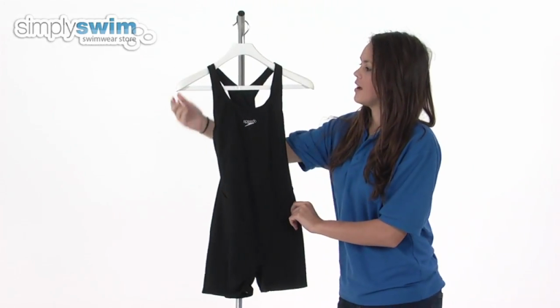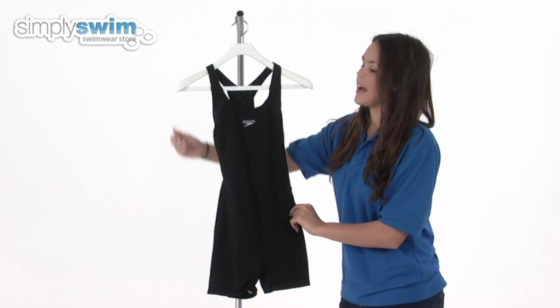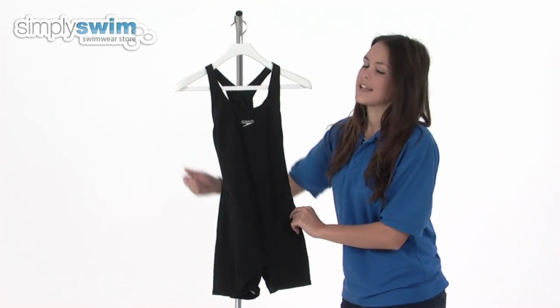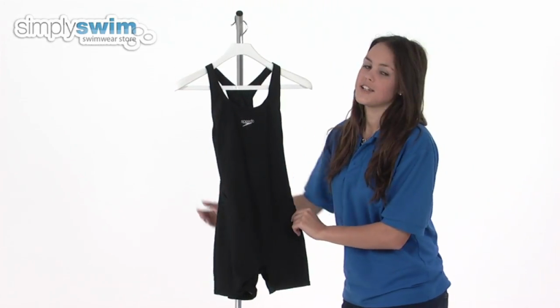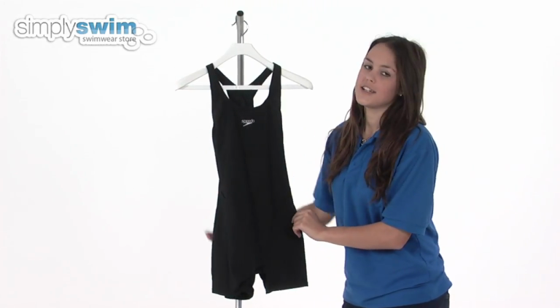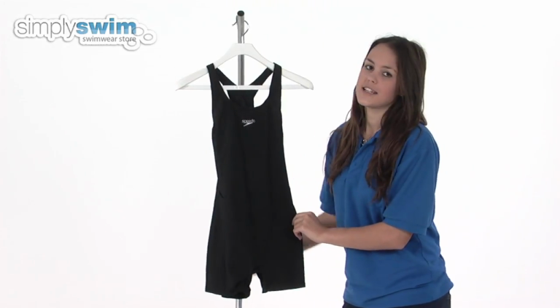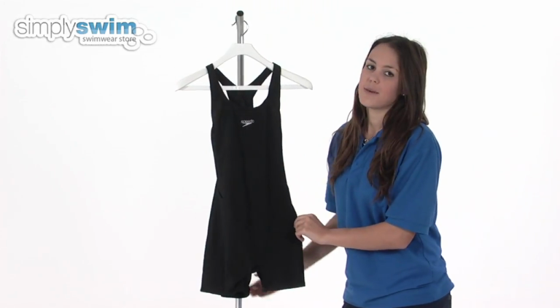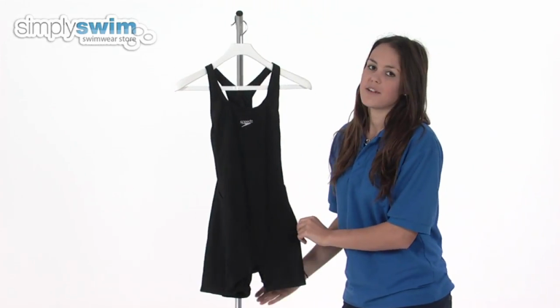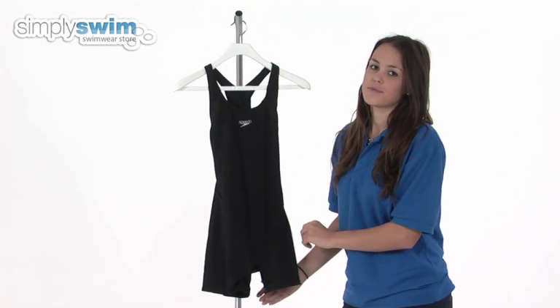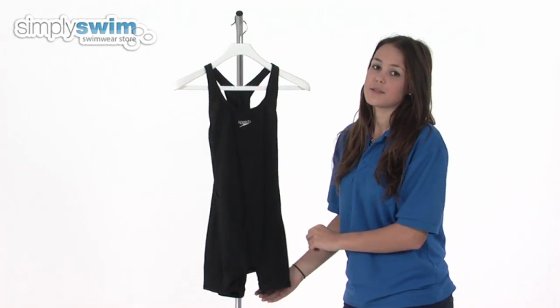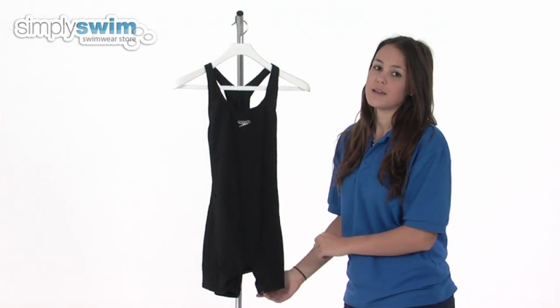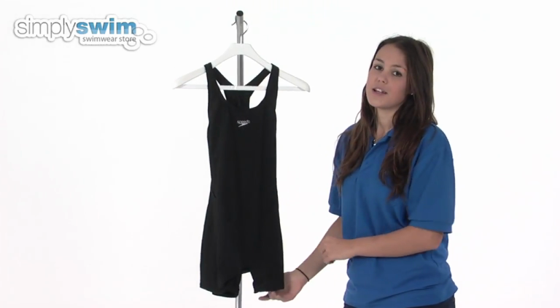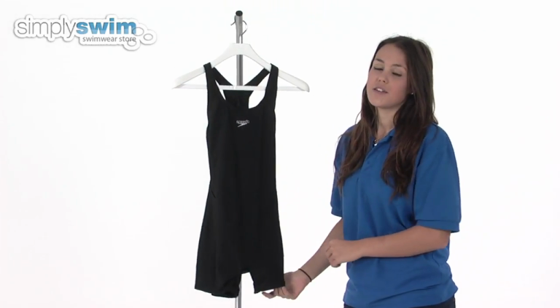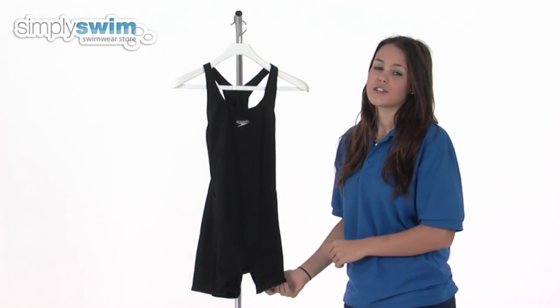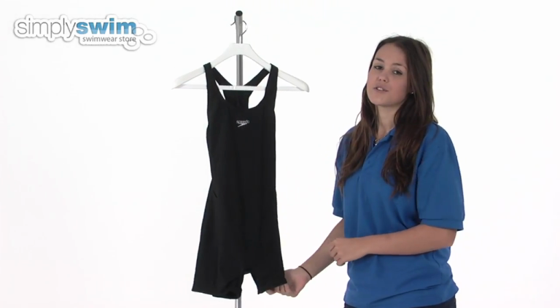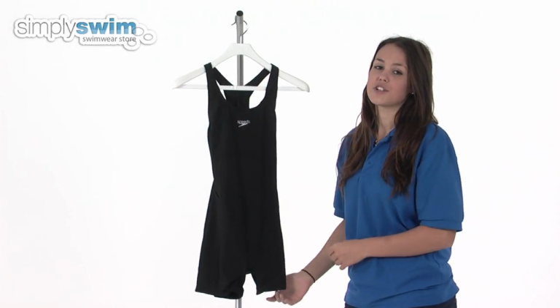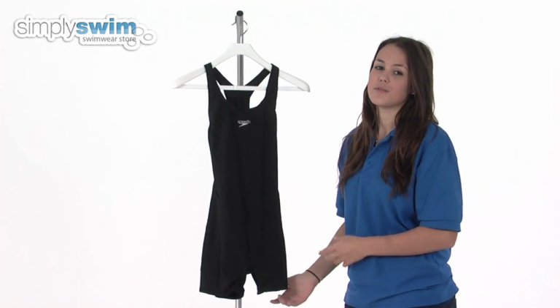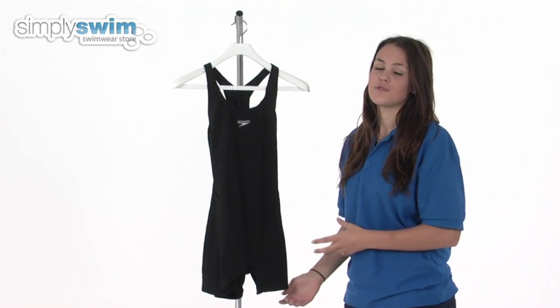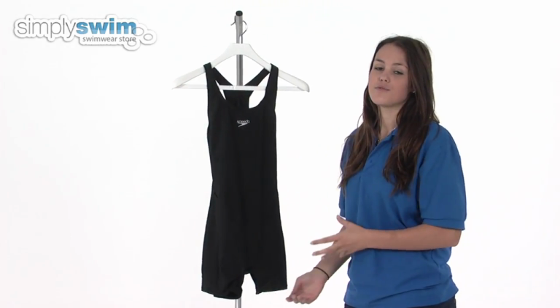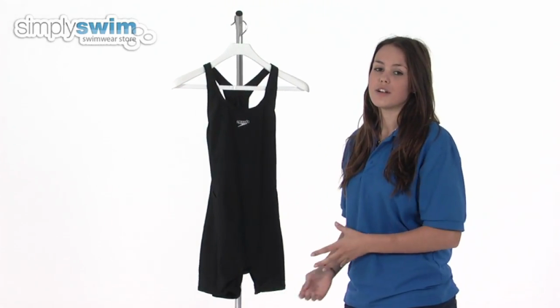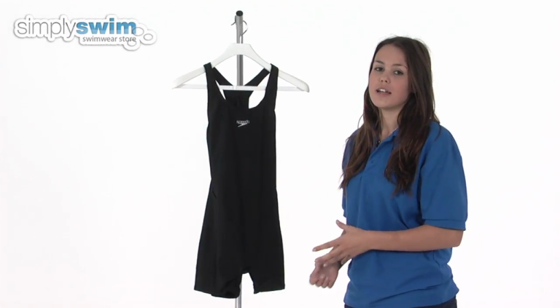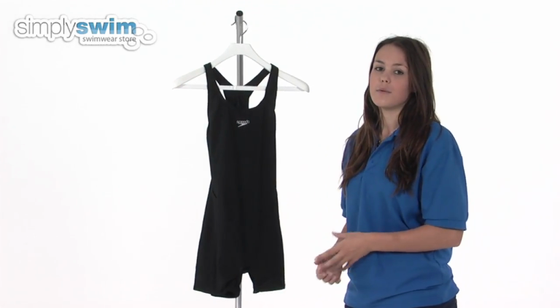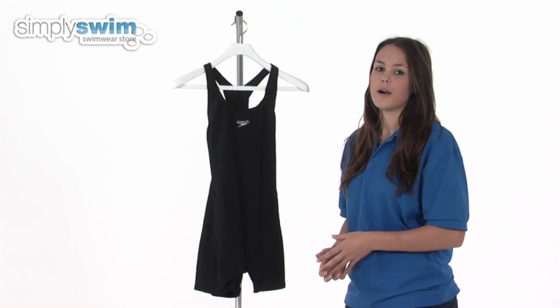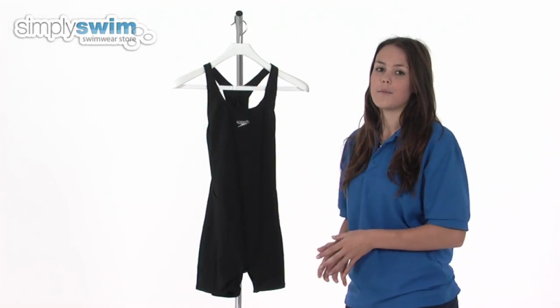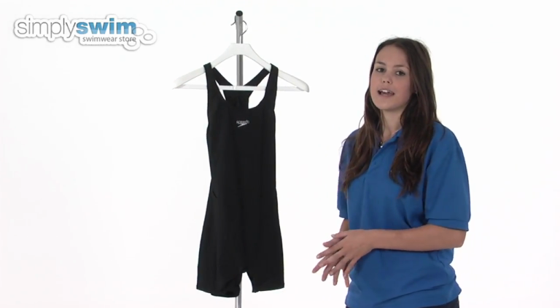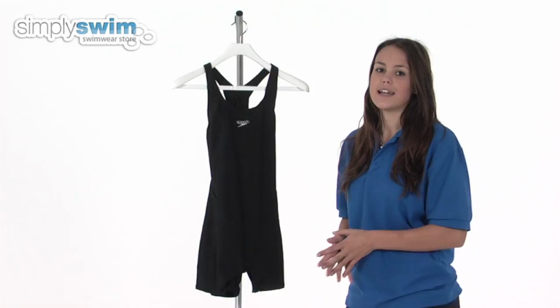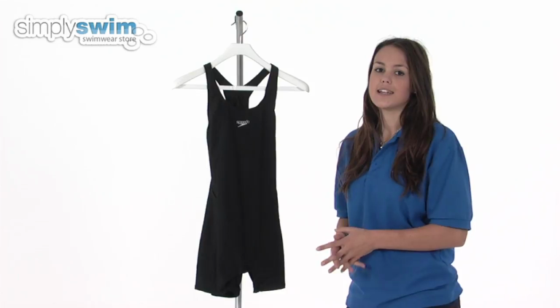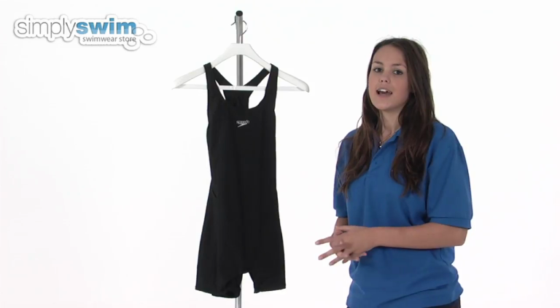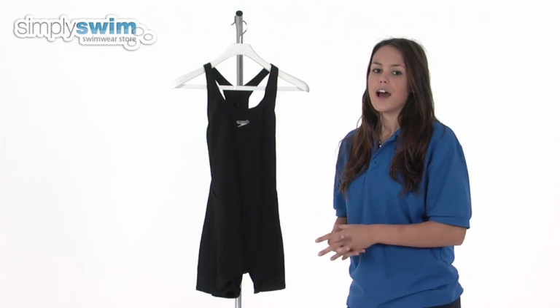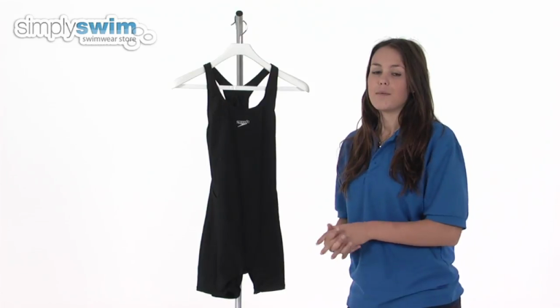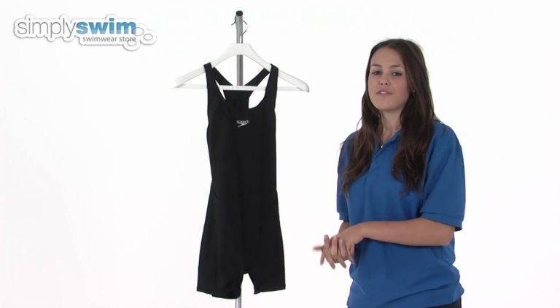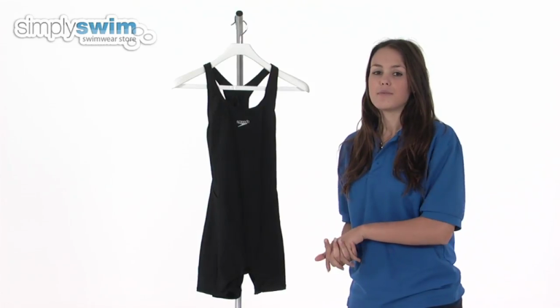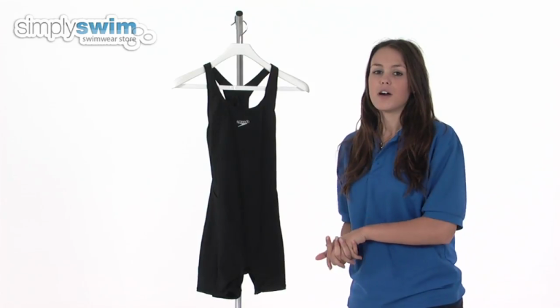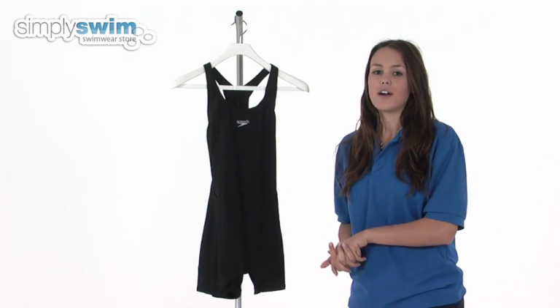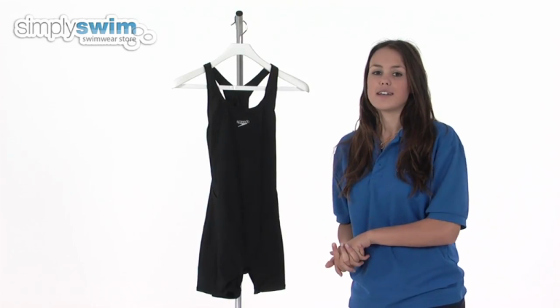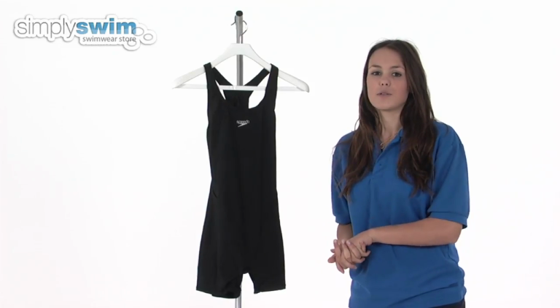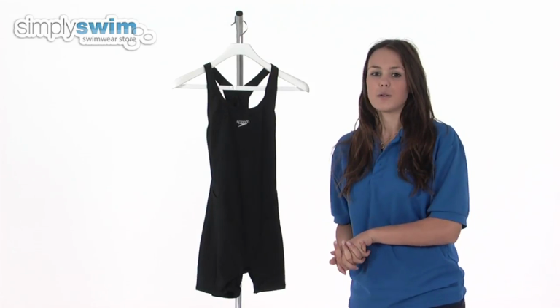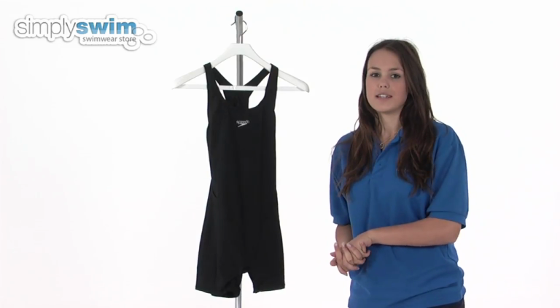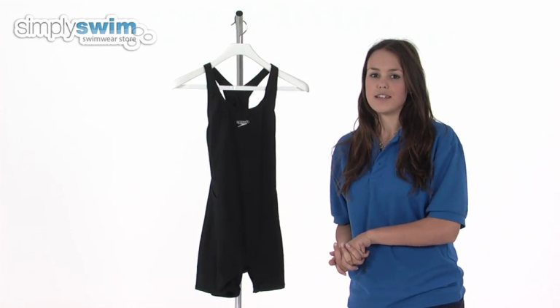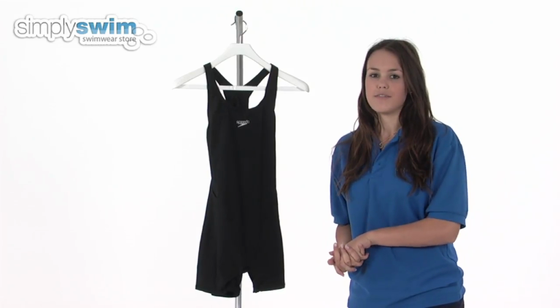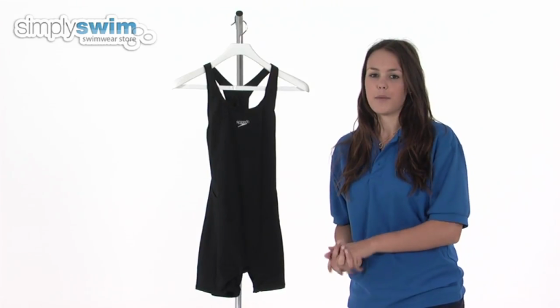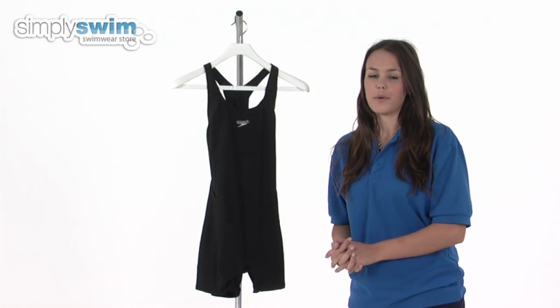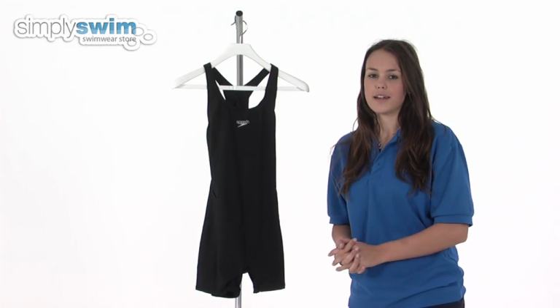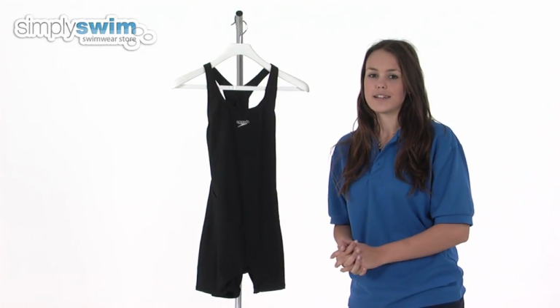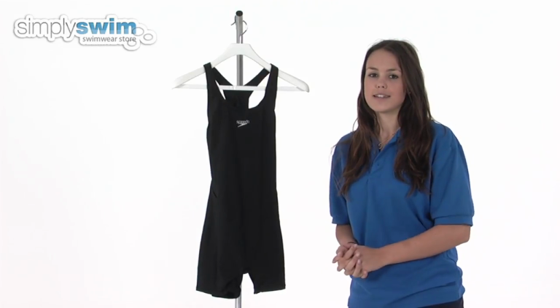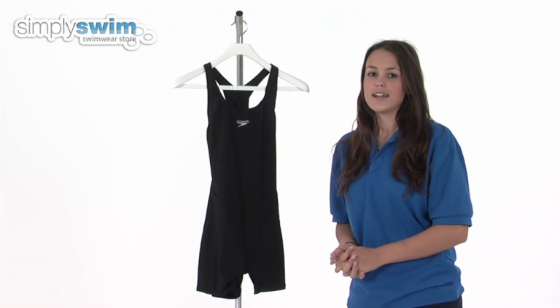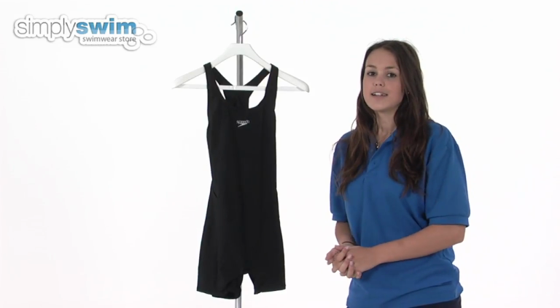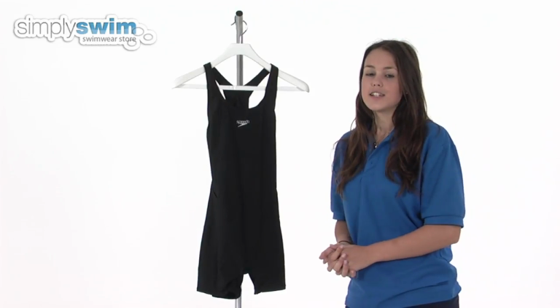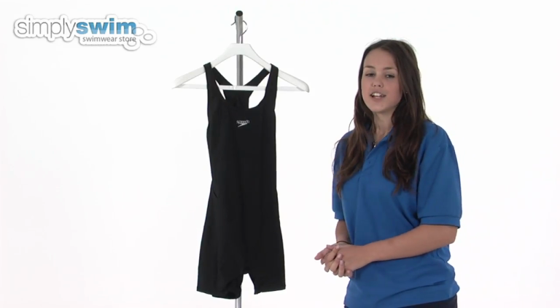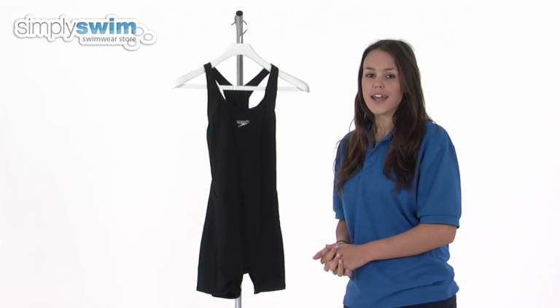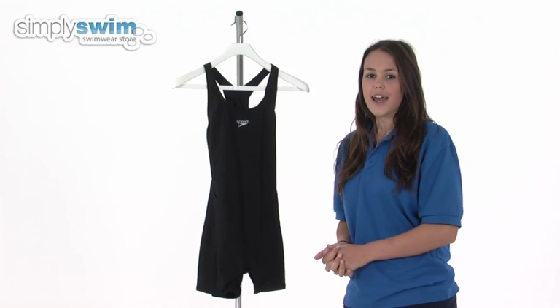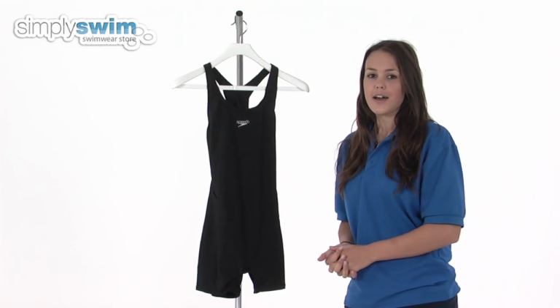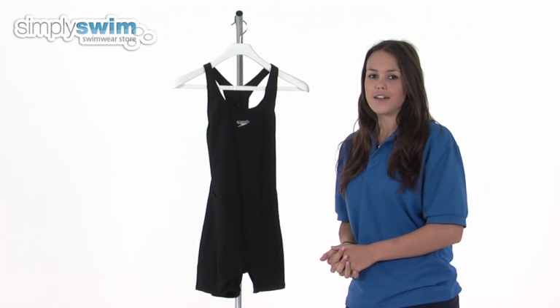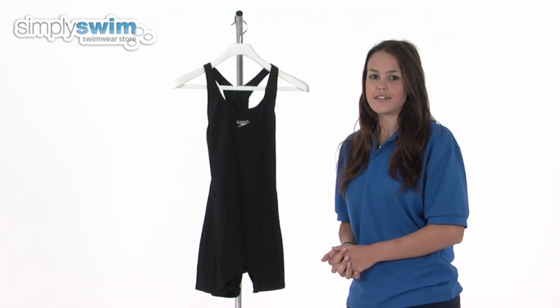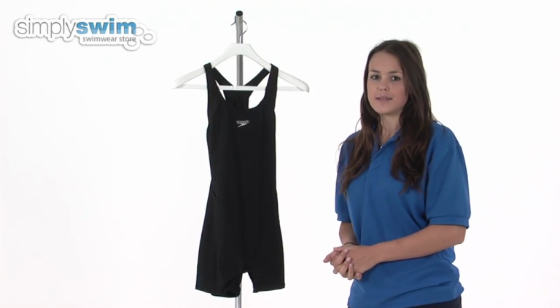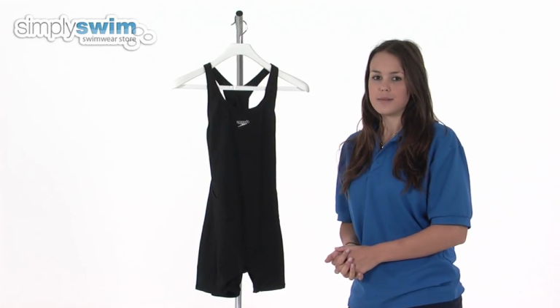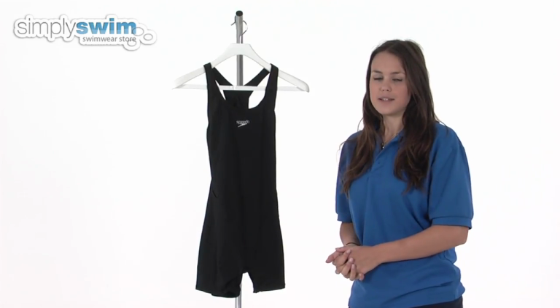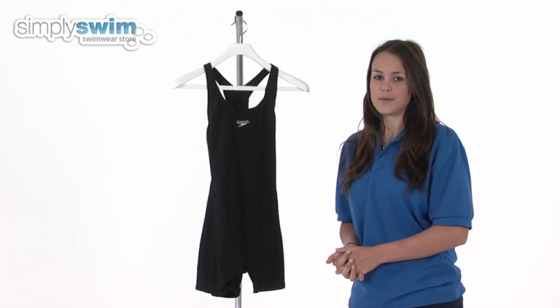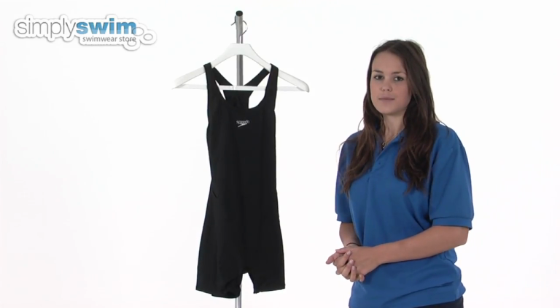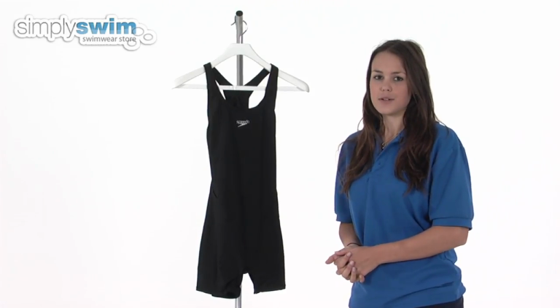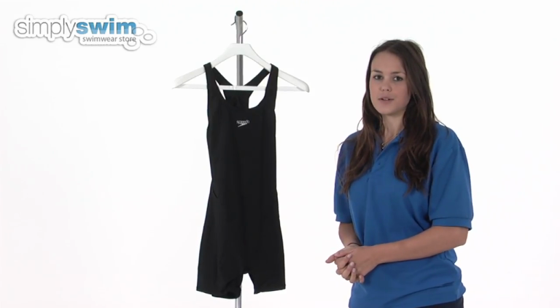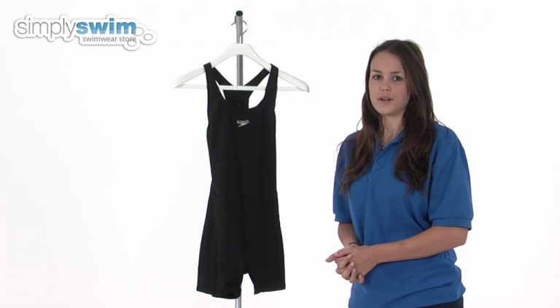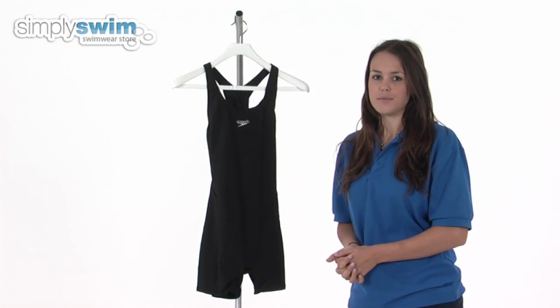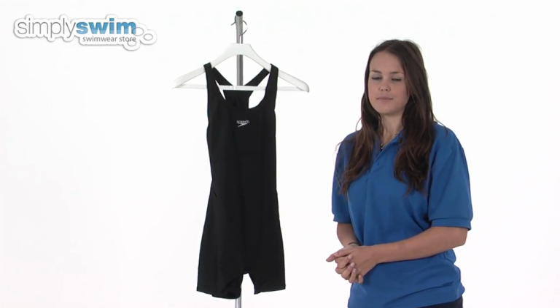As you'd expect from Speedo, this costume is really well made and made from the highest quality fabrics, so check it out here at simplyswim.com.